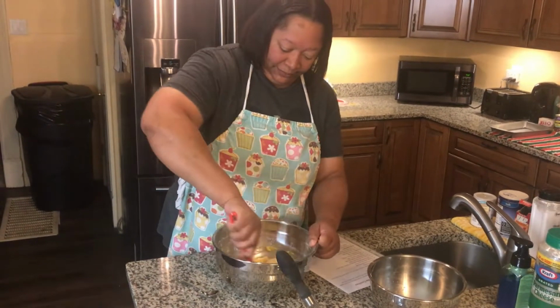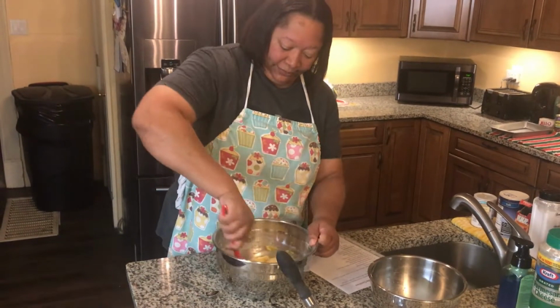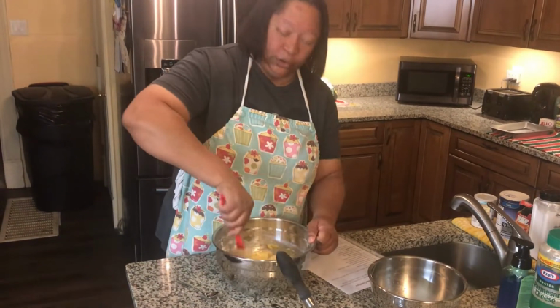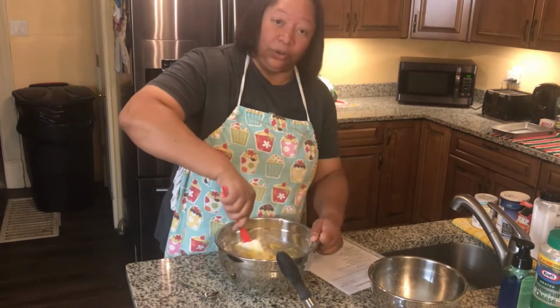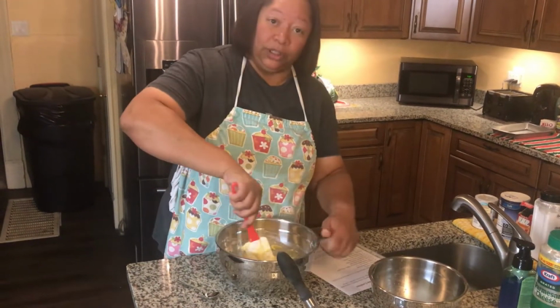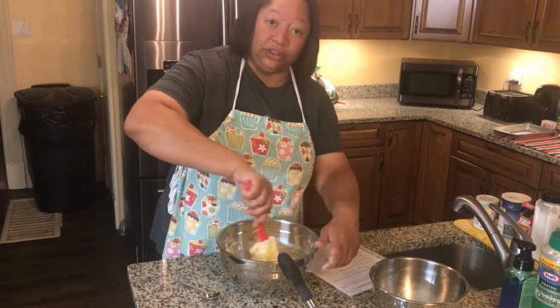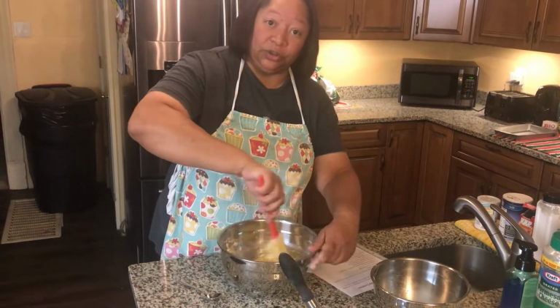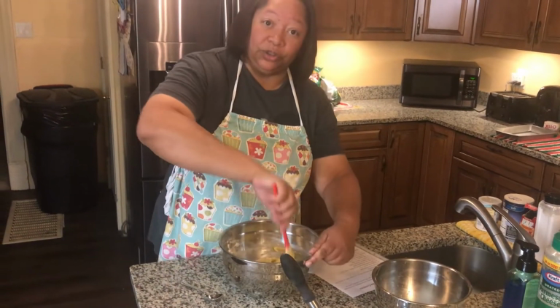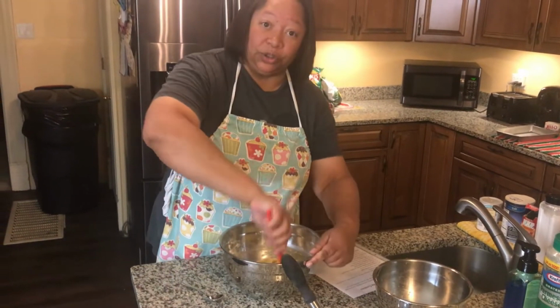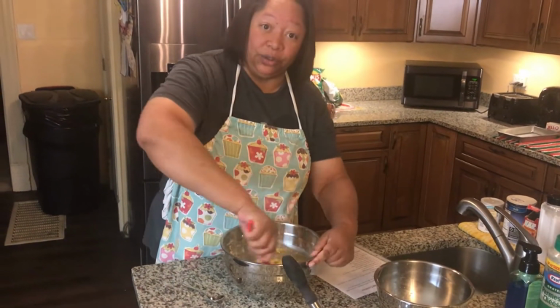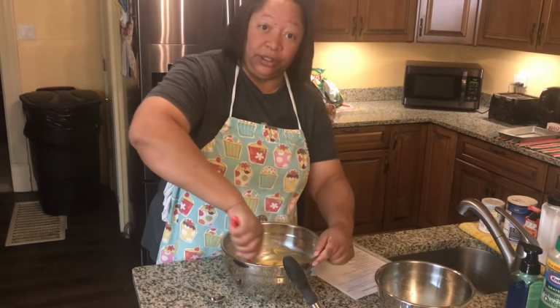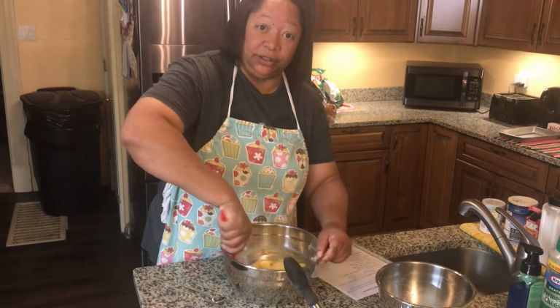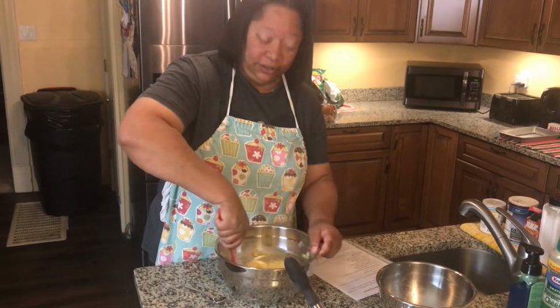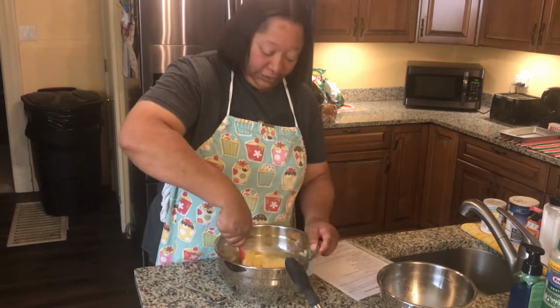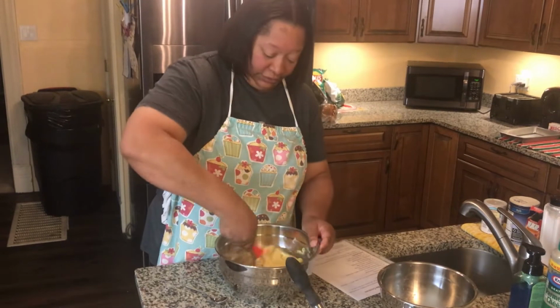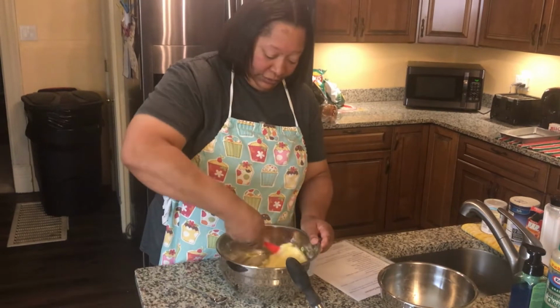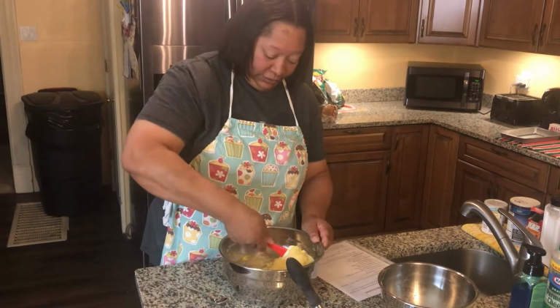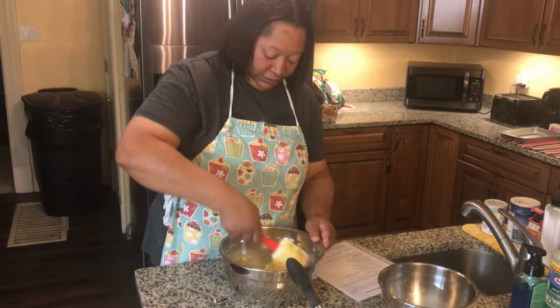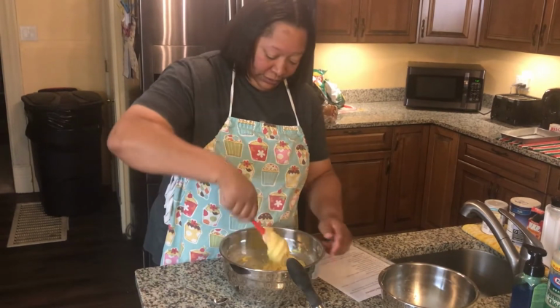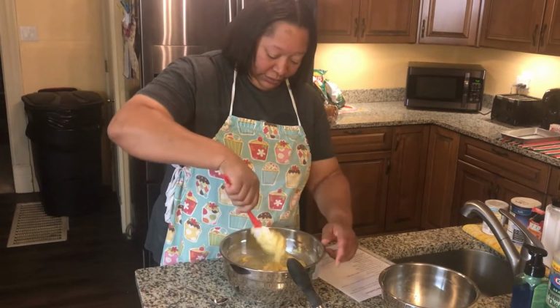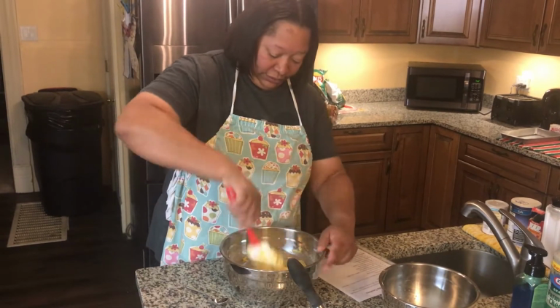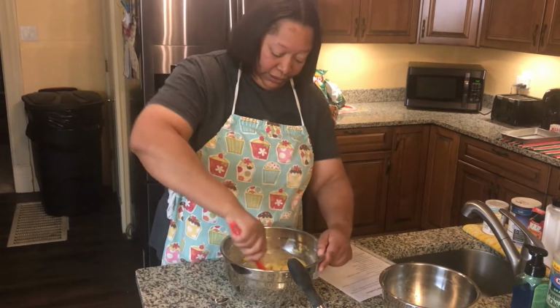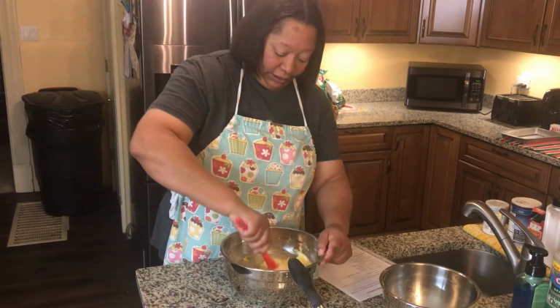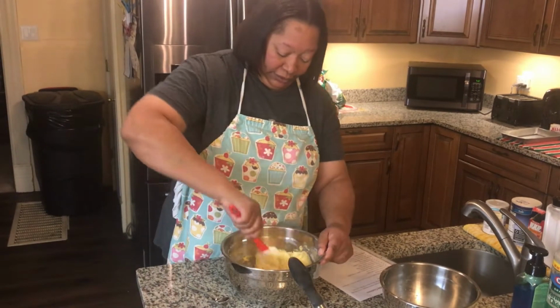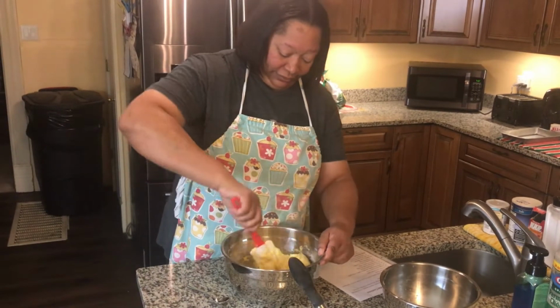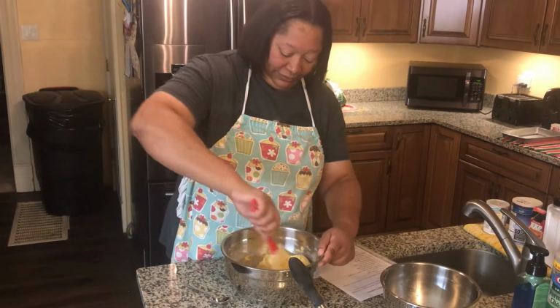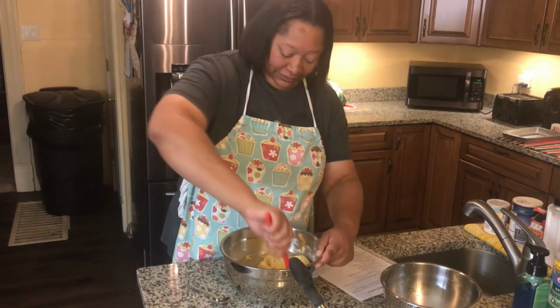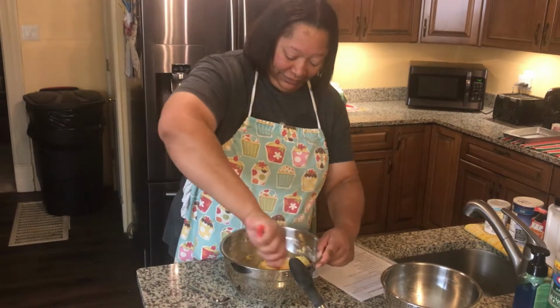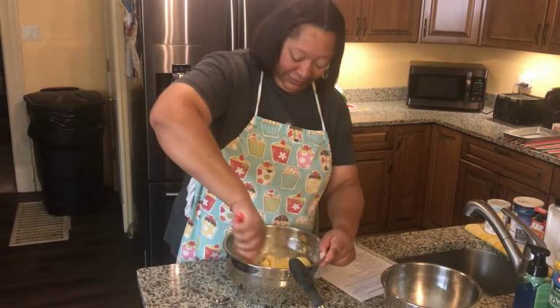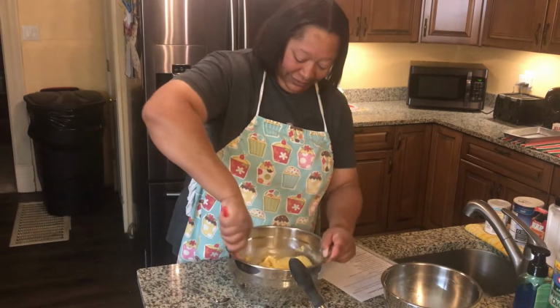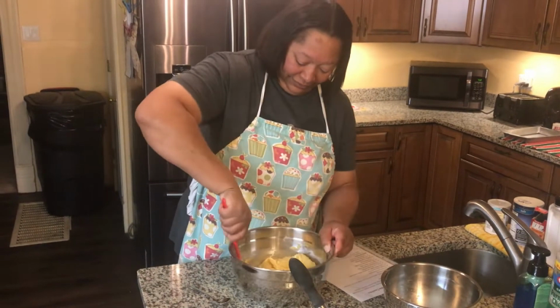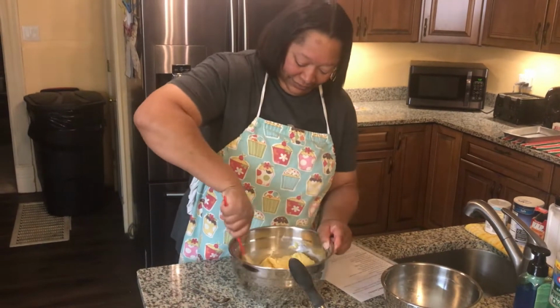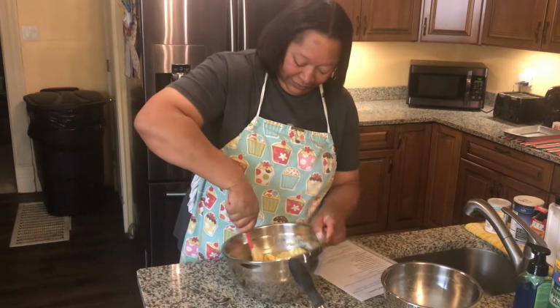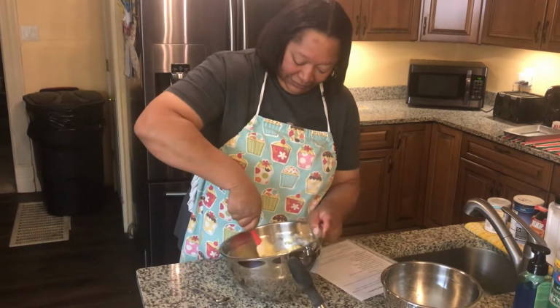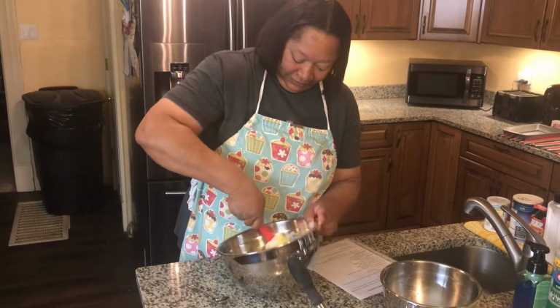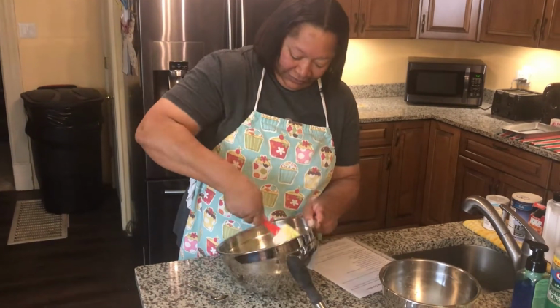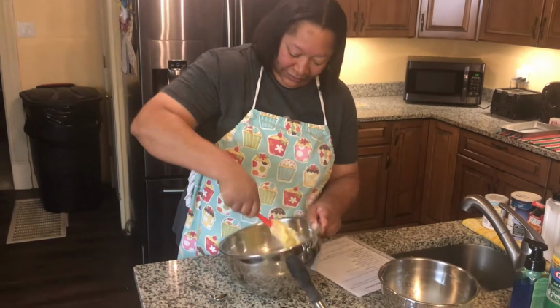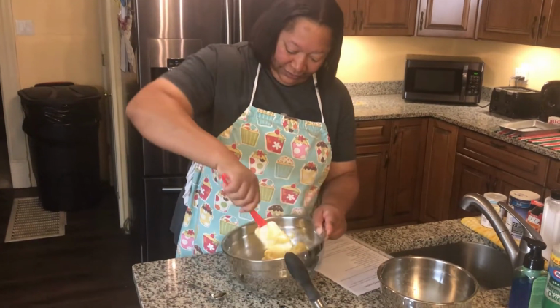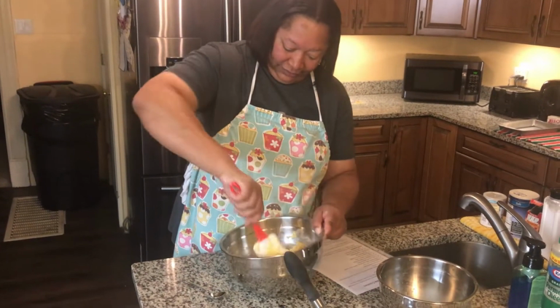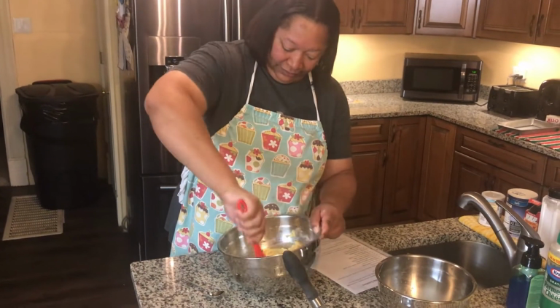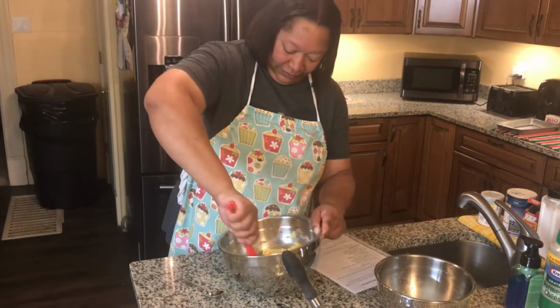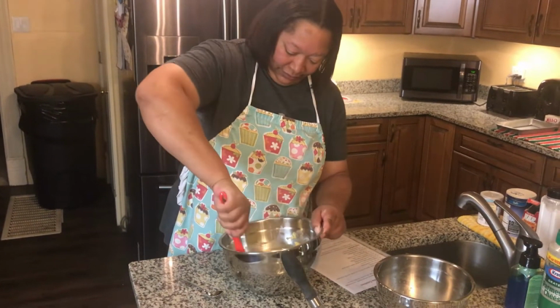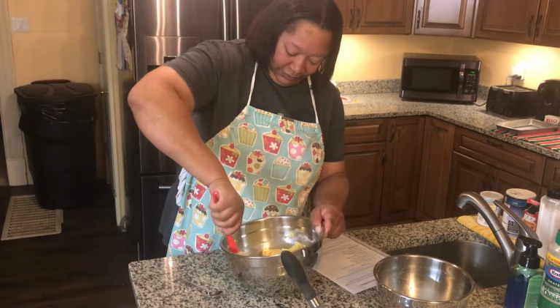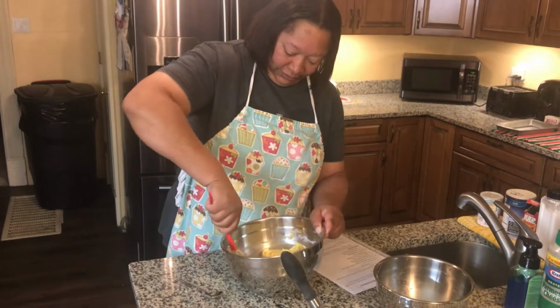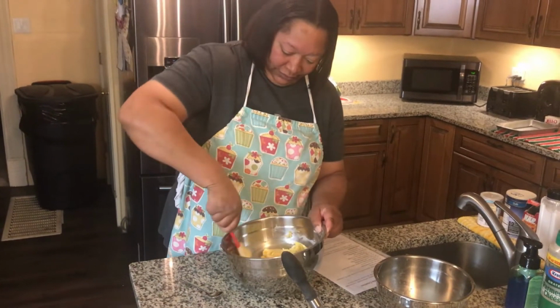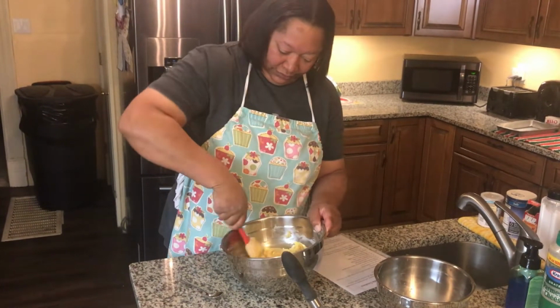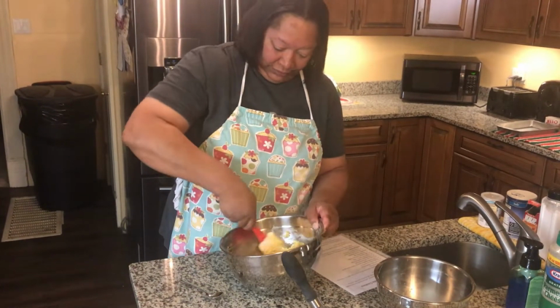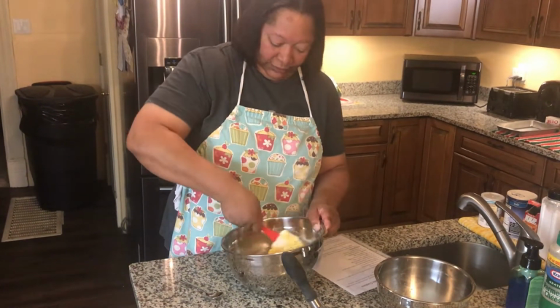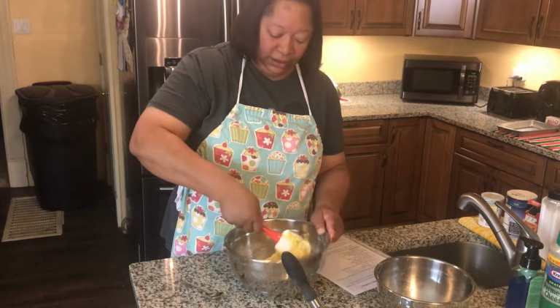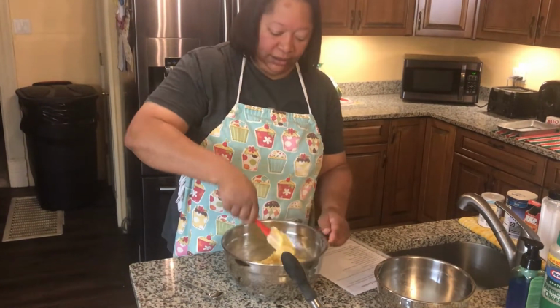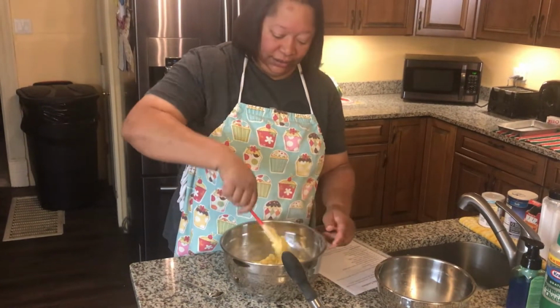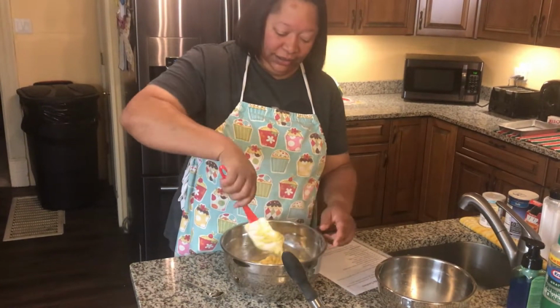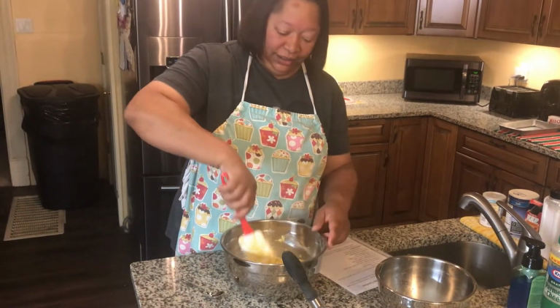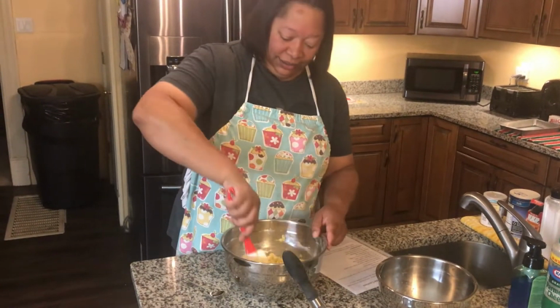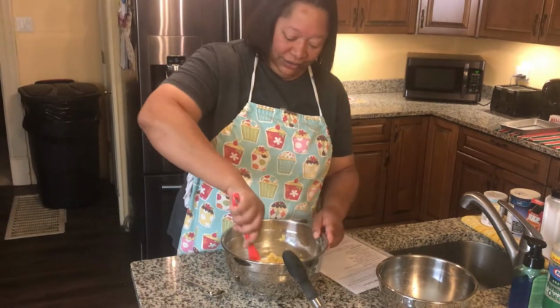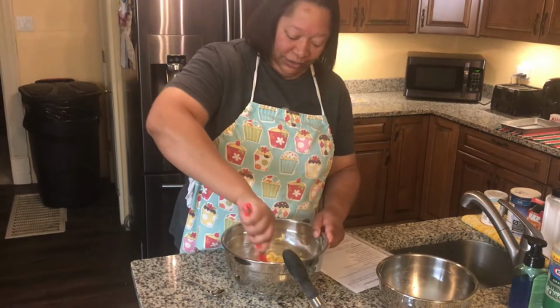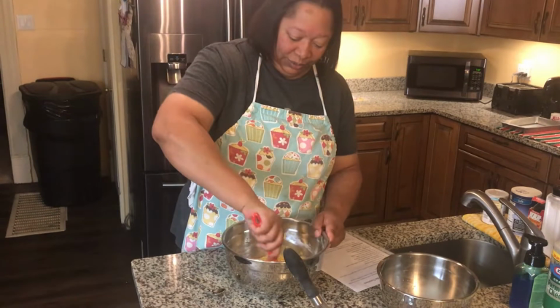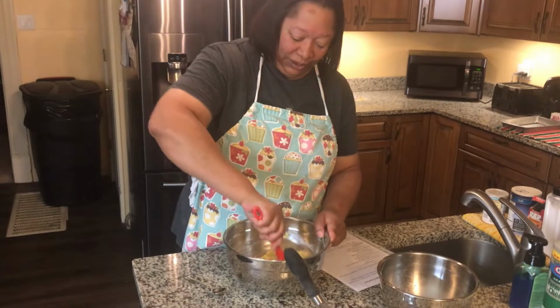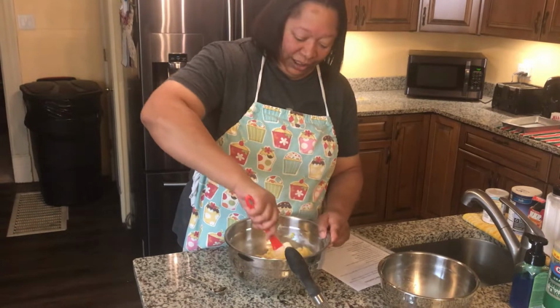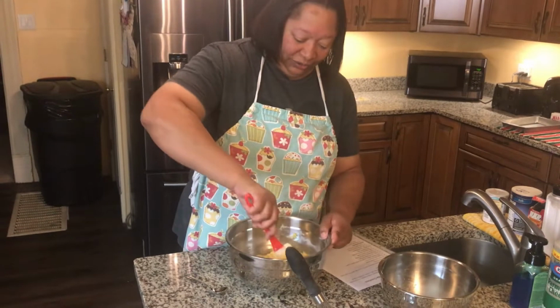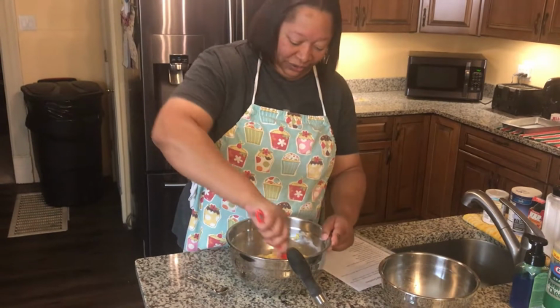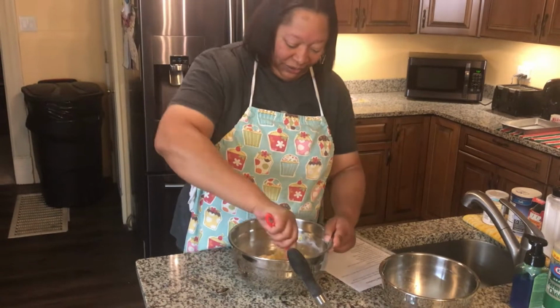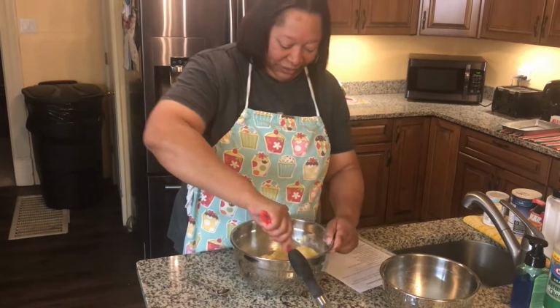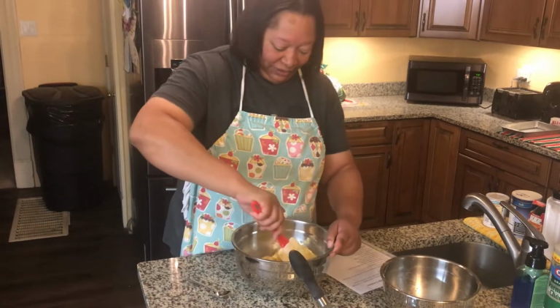Not-so-subtle hint — Christmas. Or maybe a birthday. Which one comes first? Which one comes after Christmas?